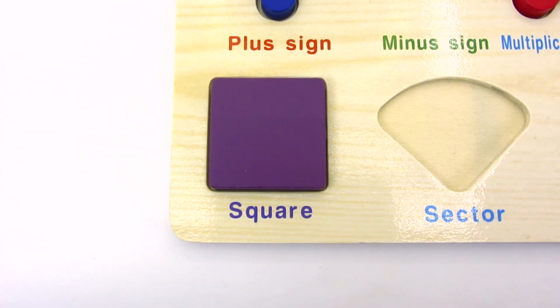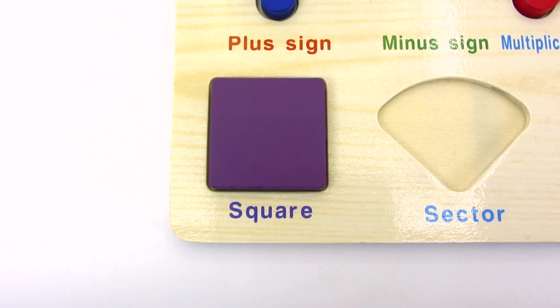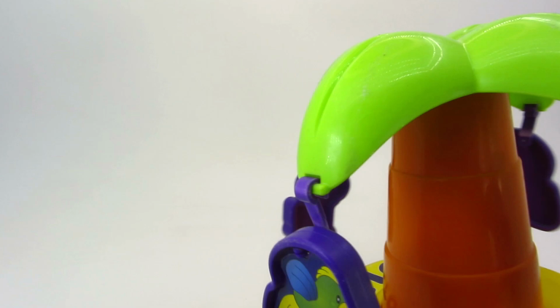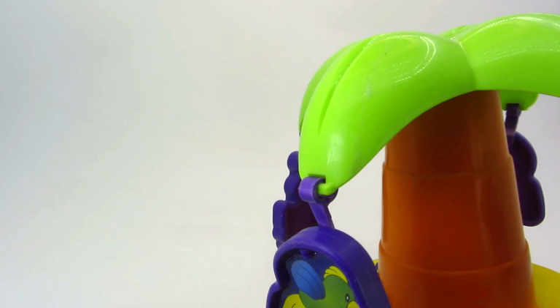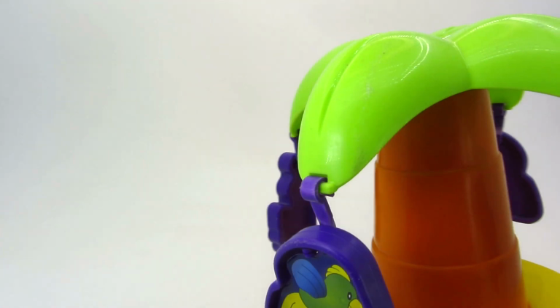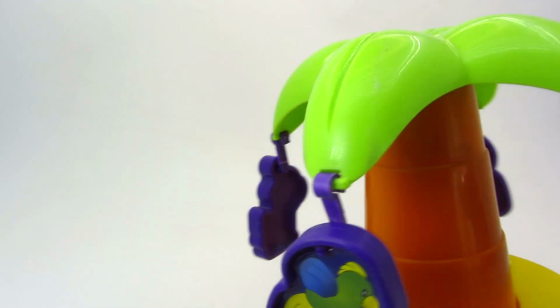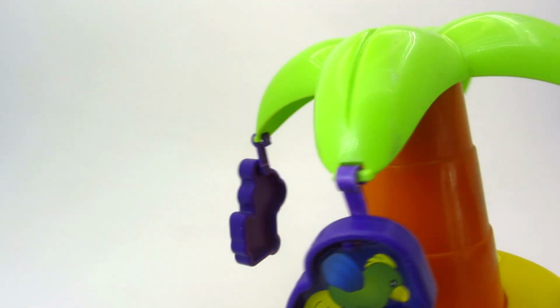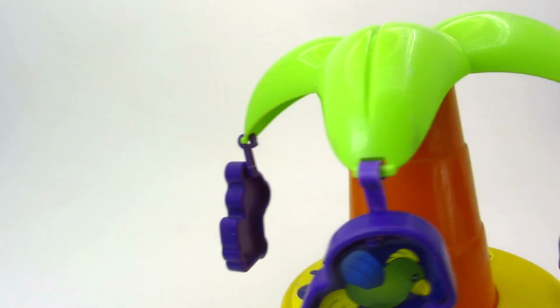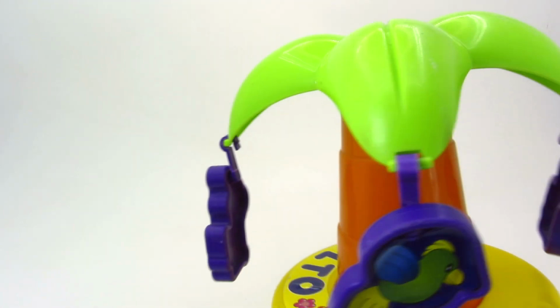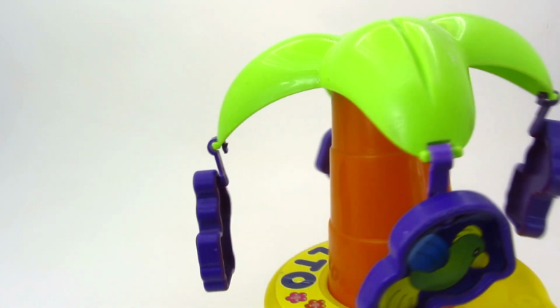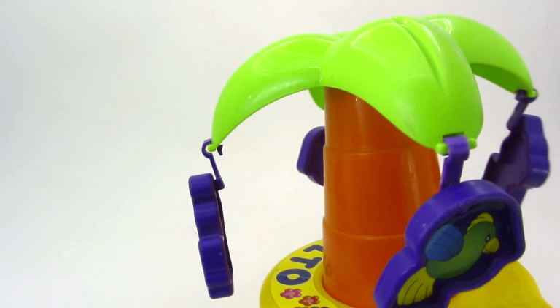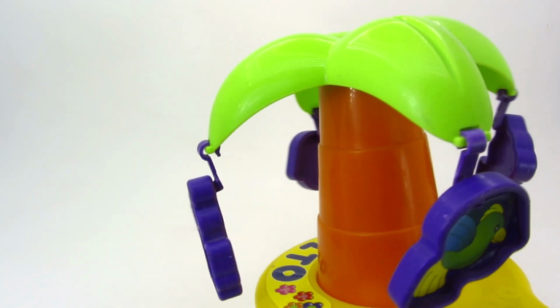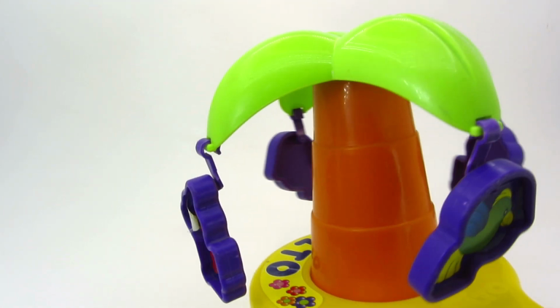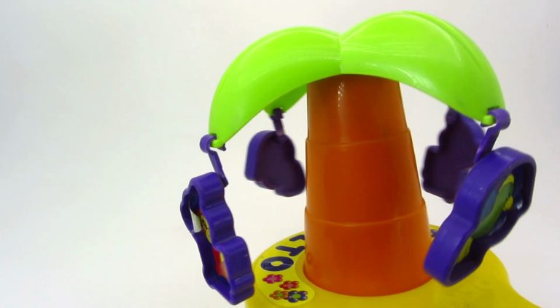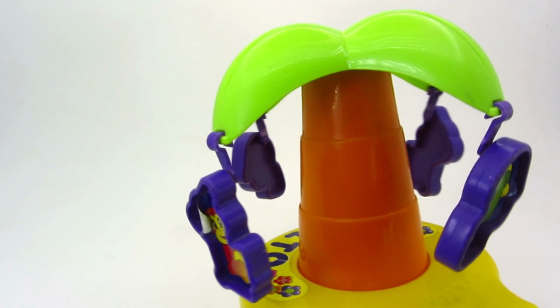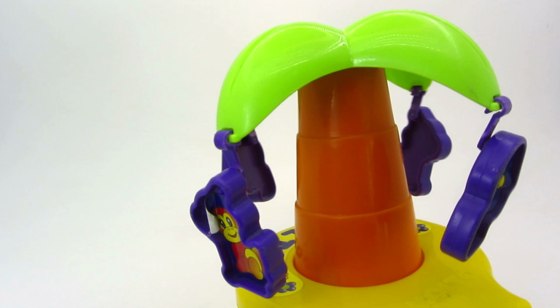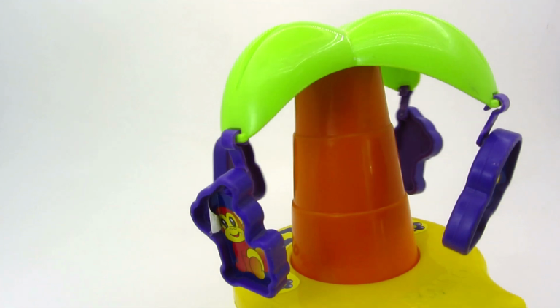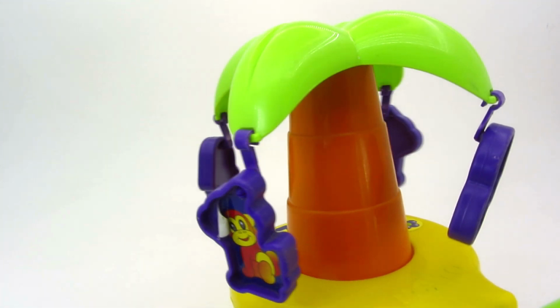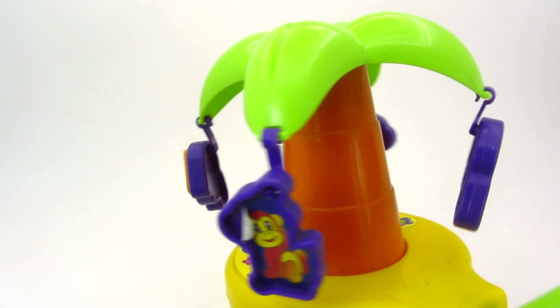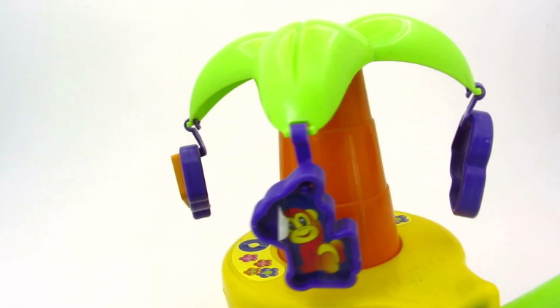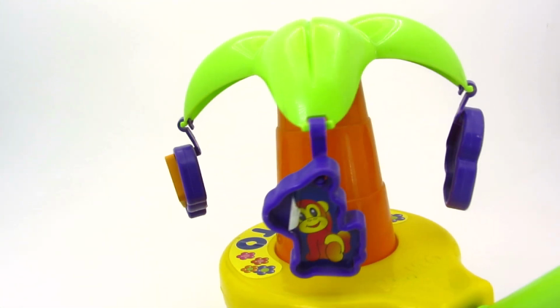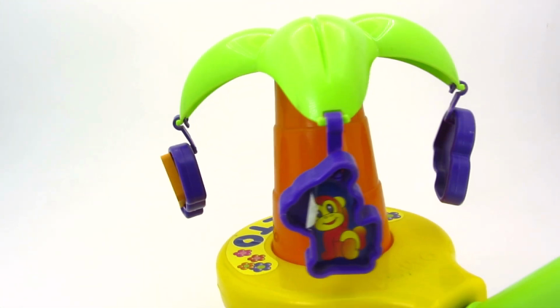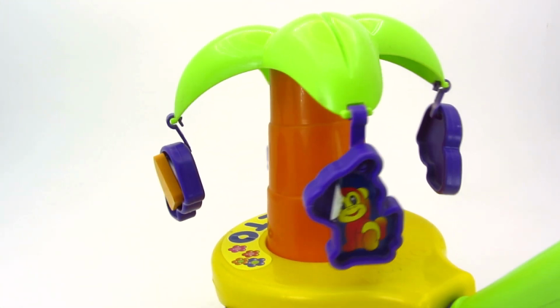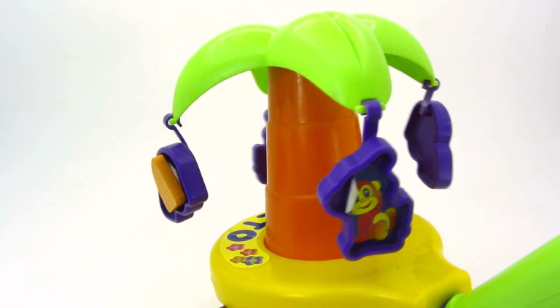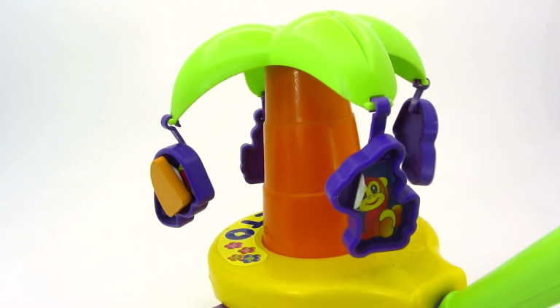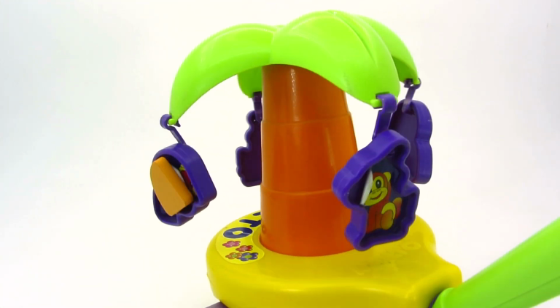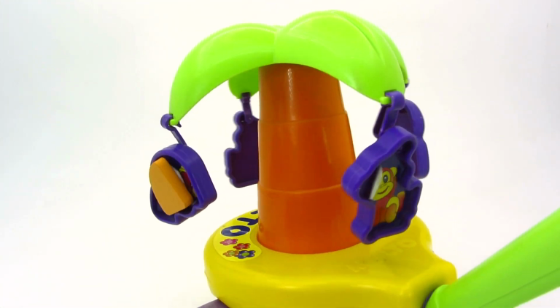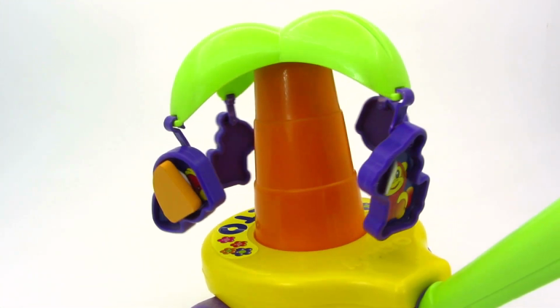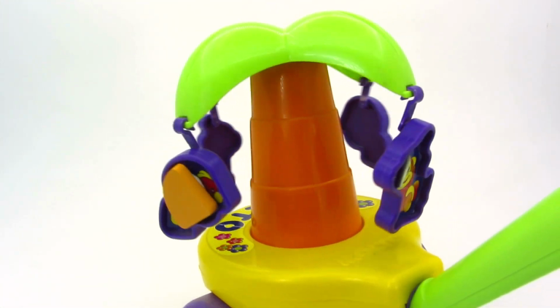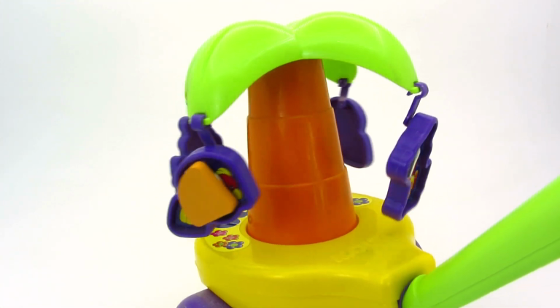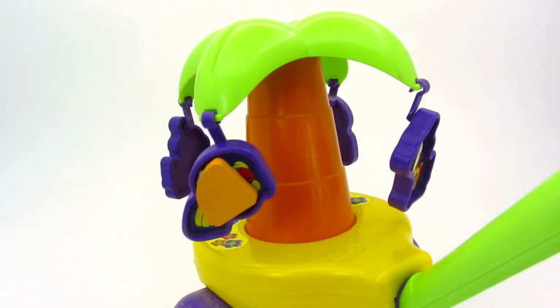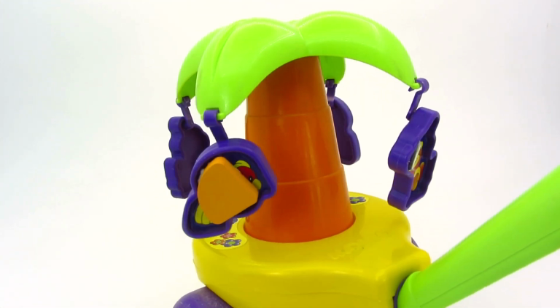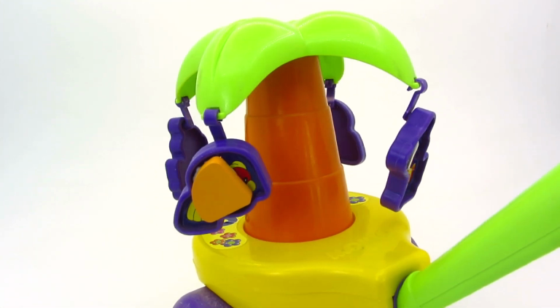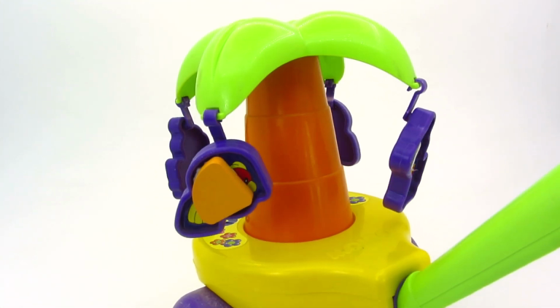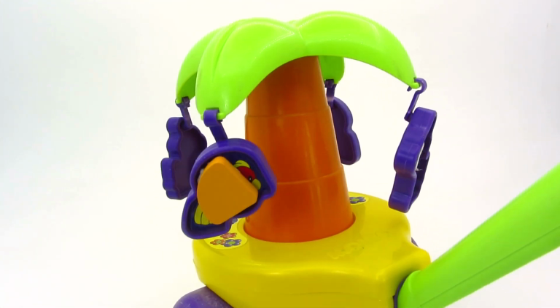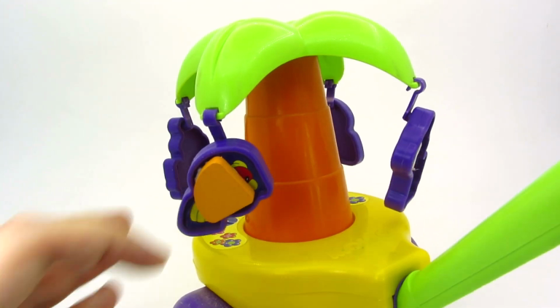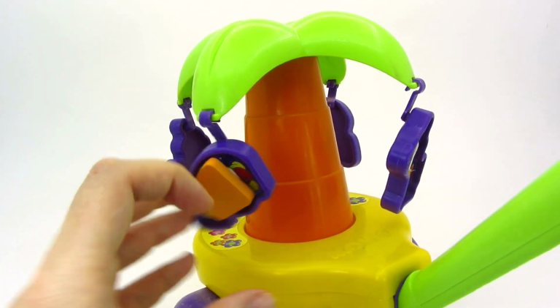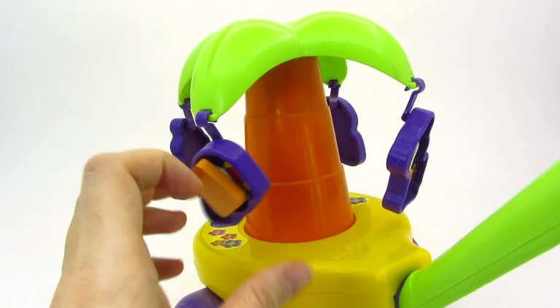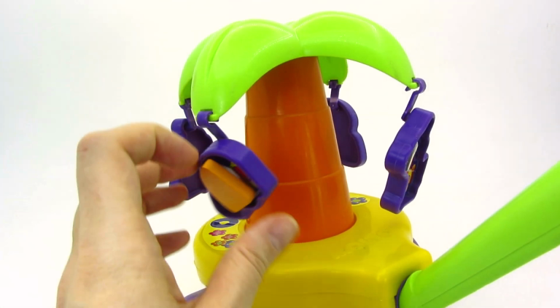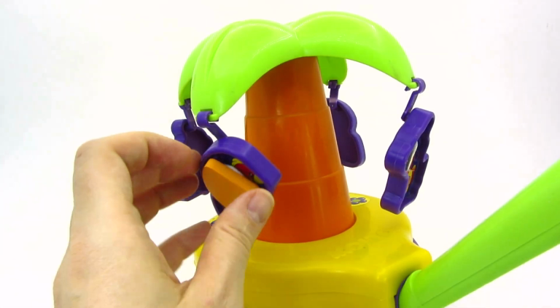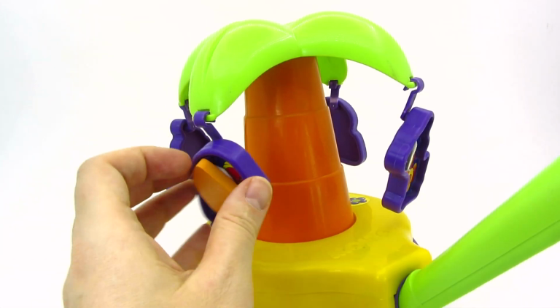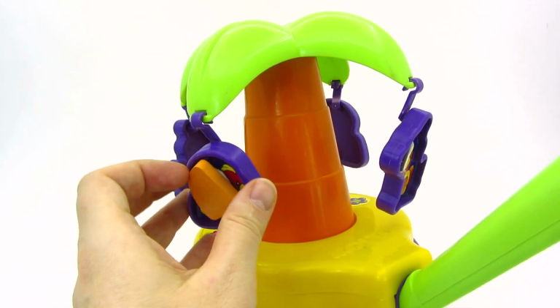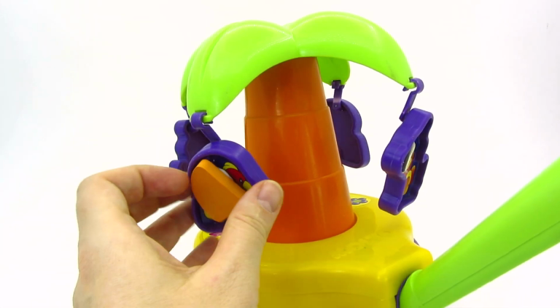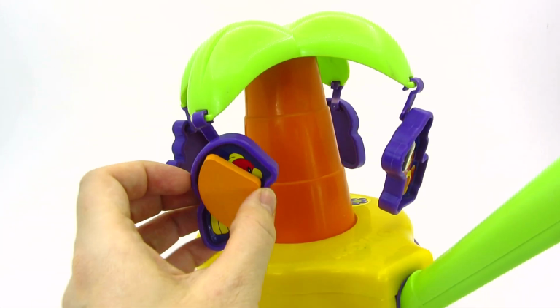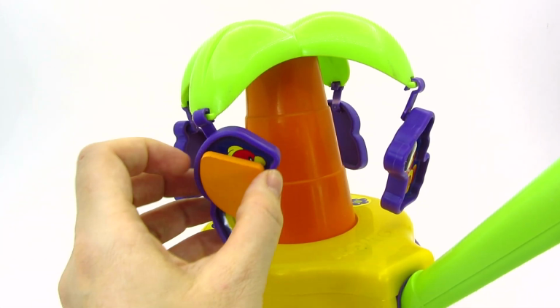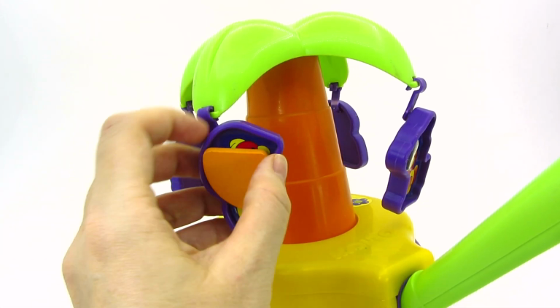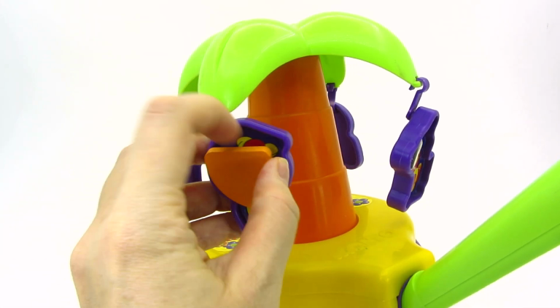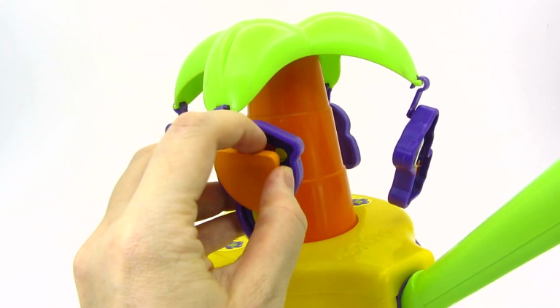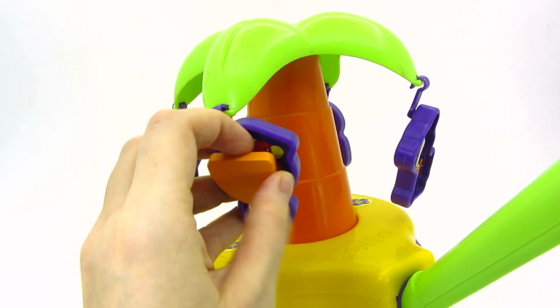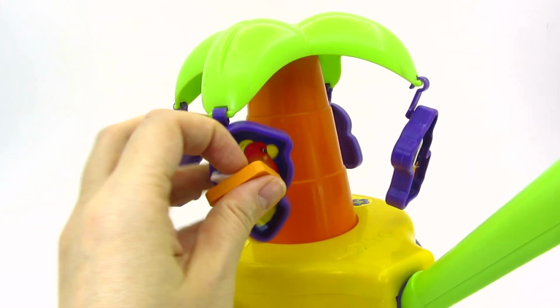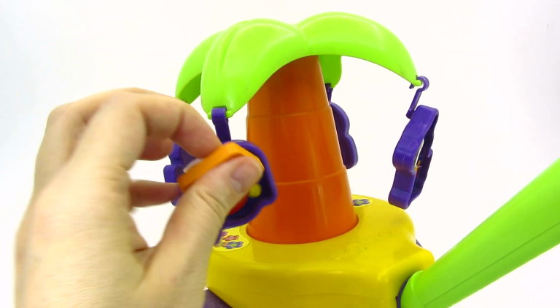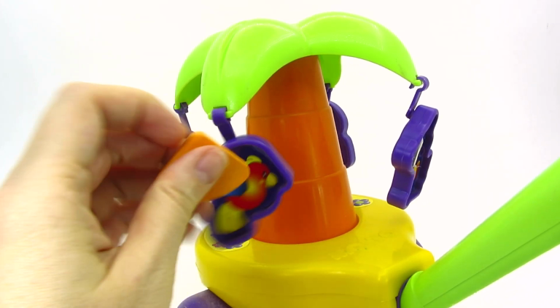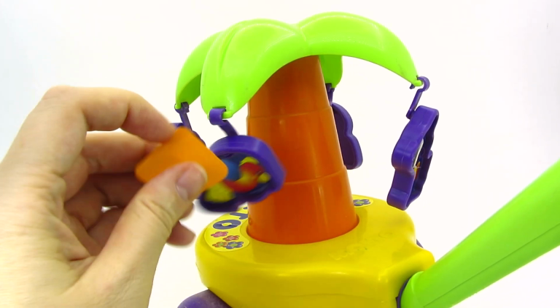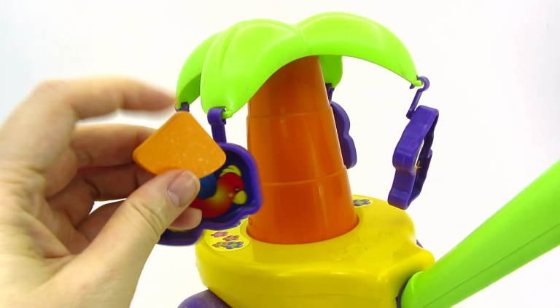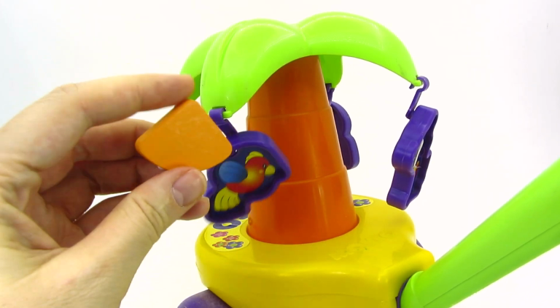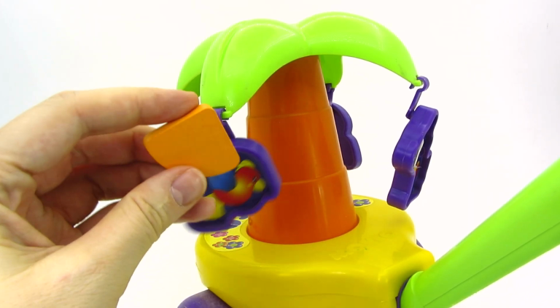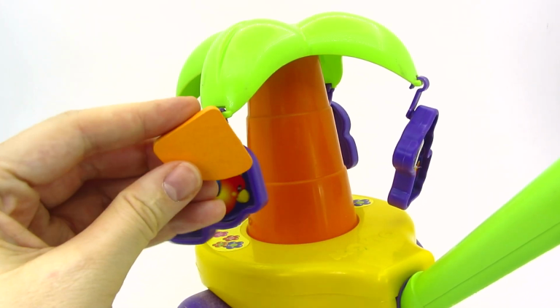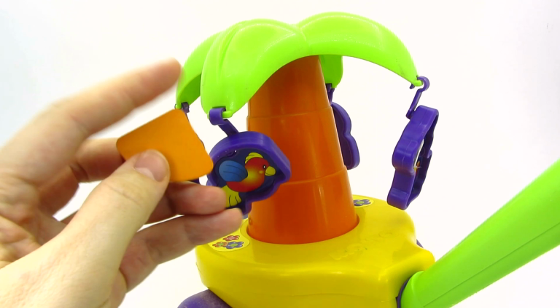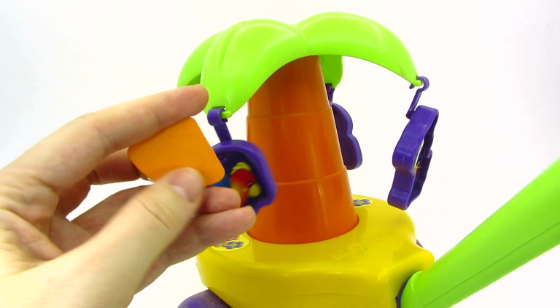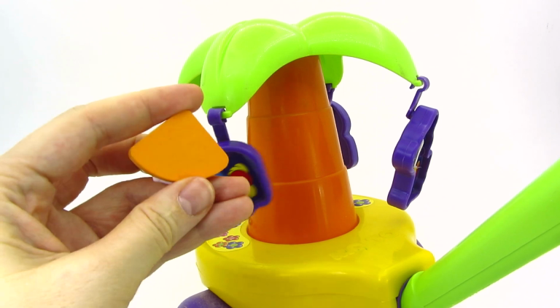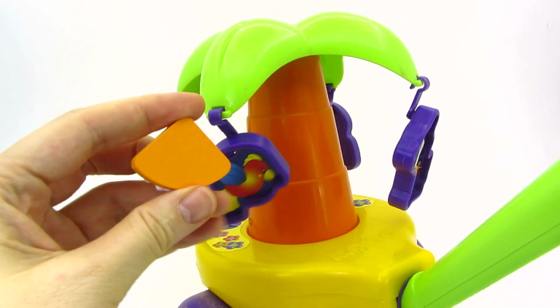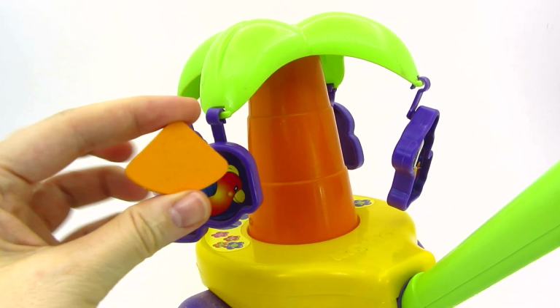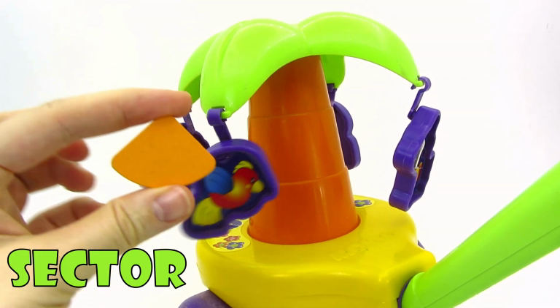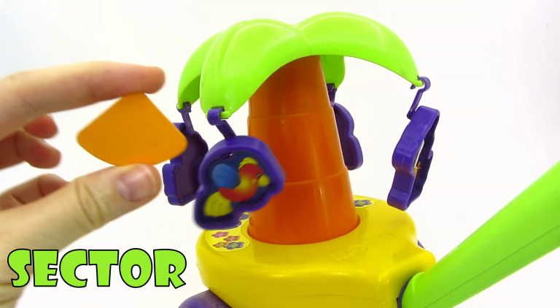It's a palm tree! There's a monkey! And we found another shape! It's a sector!